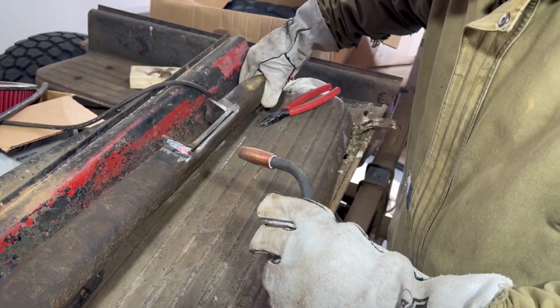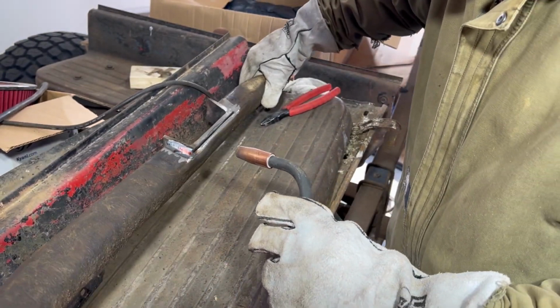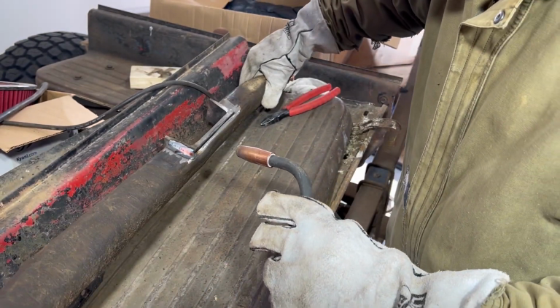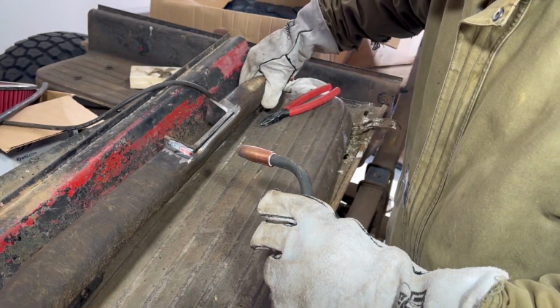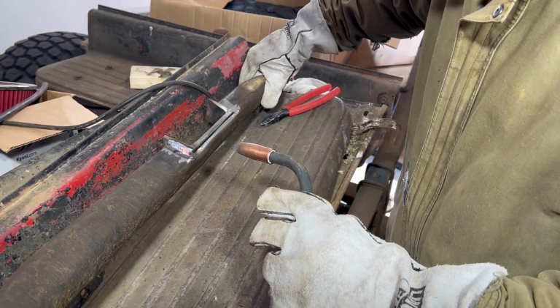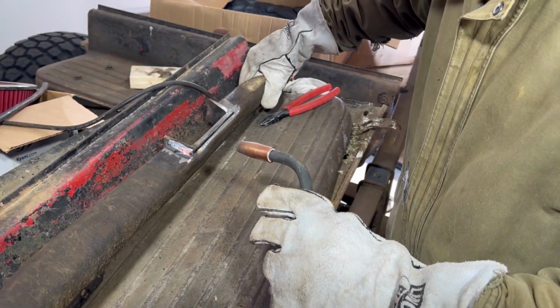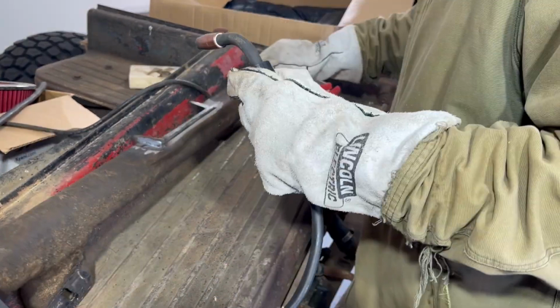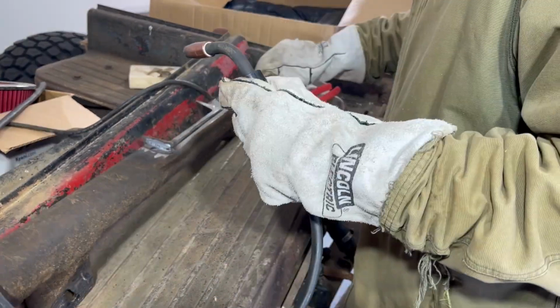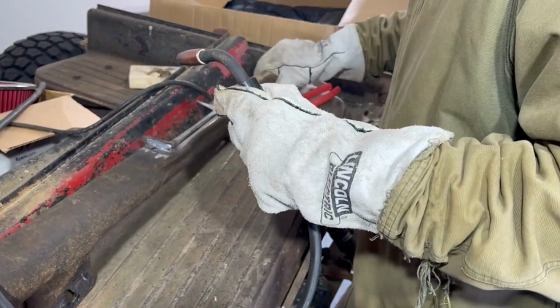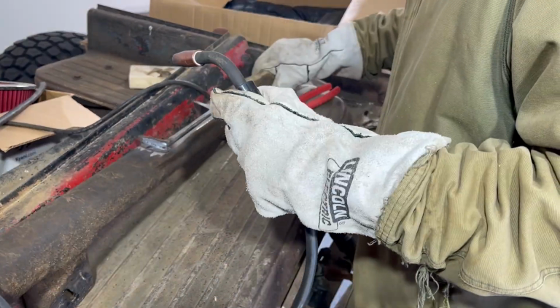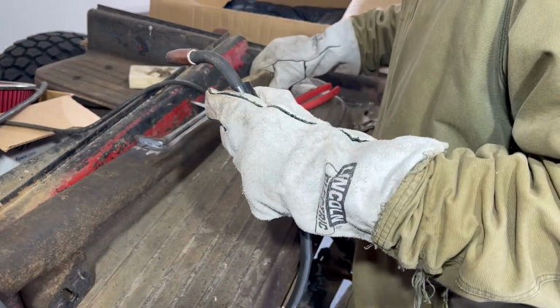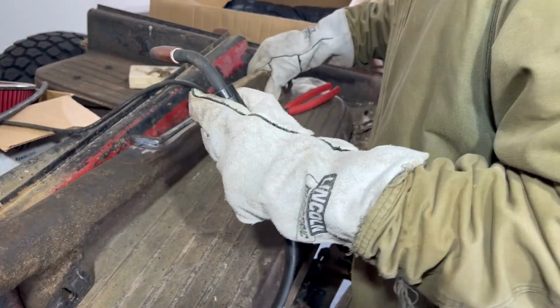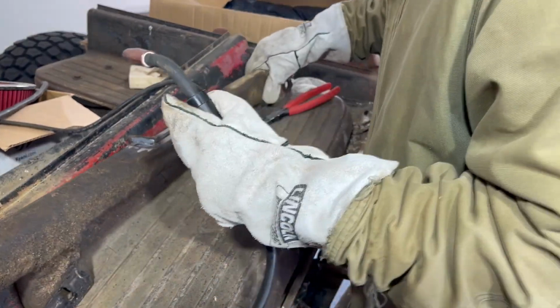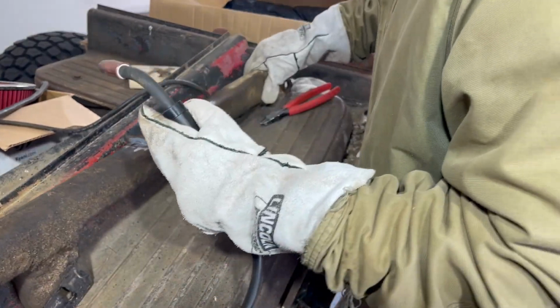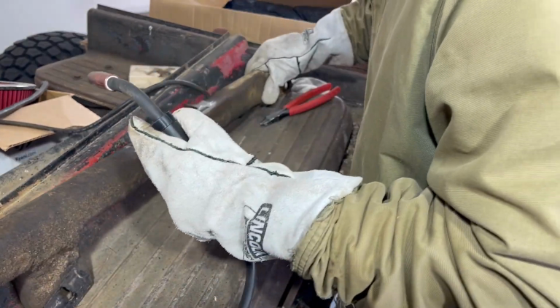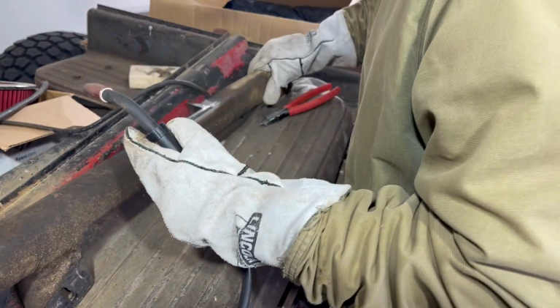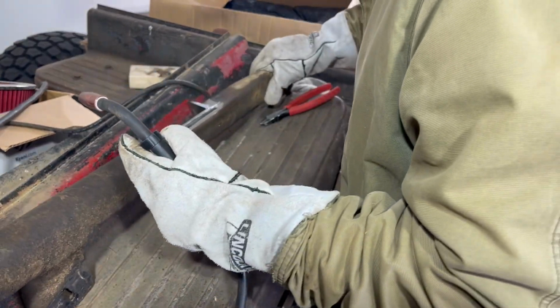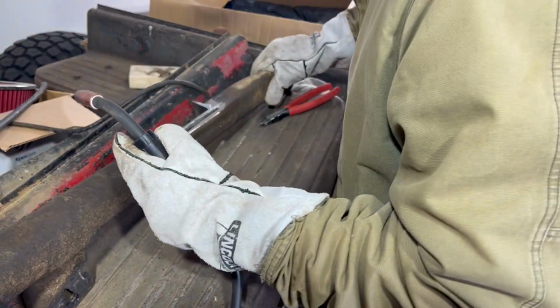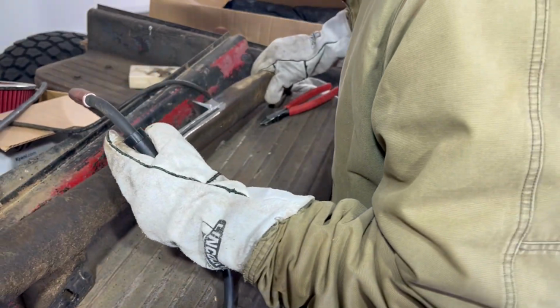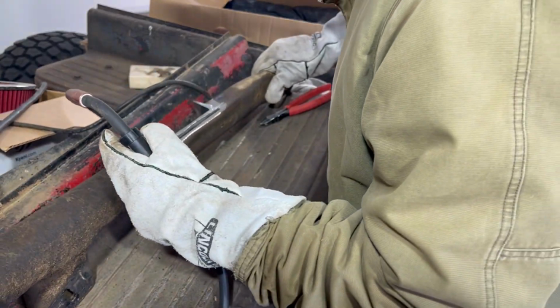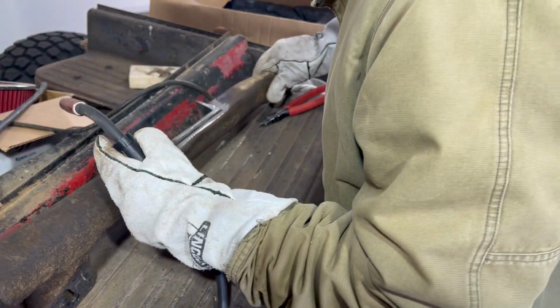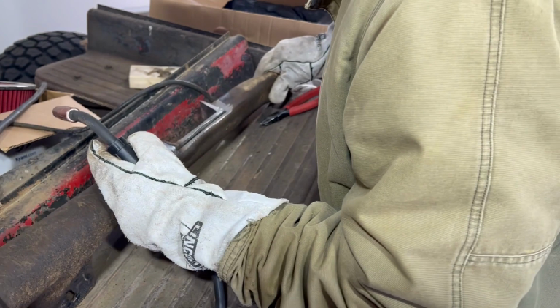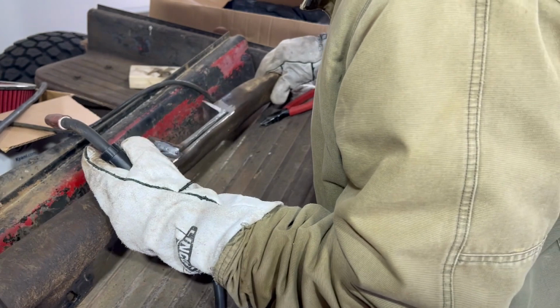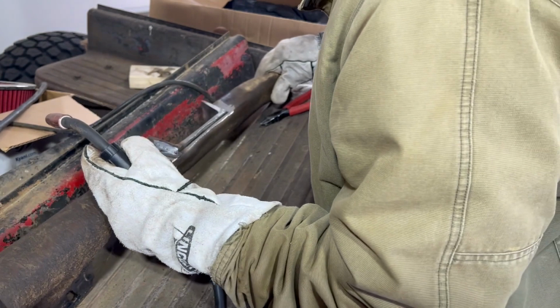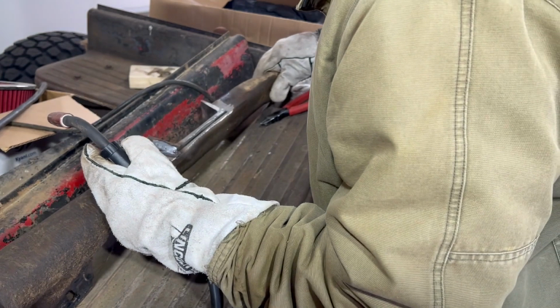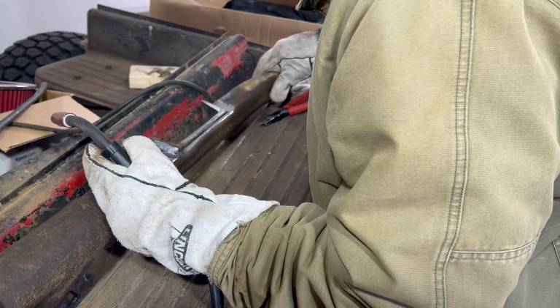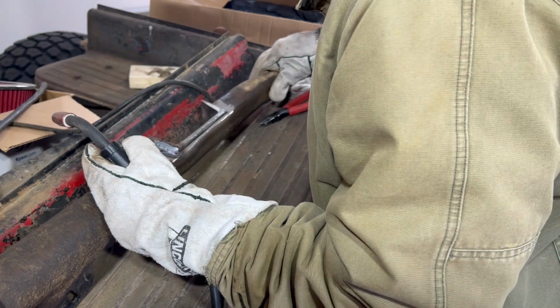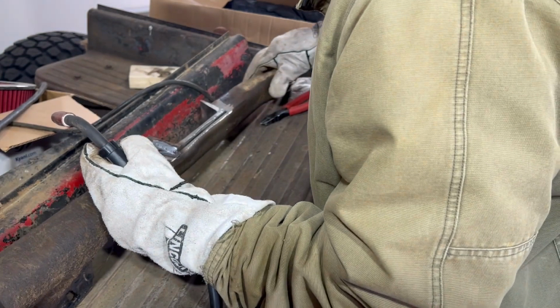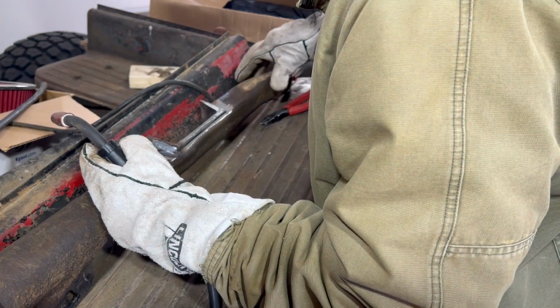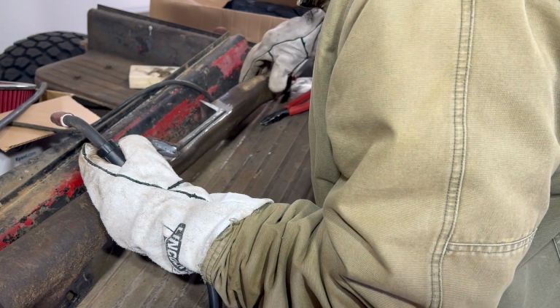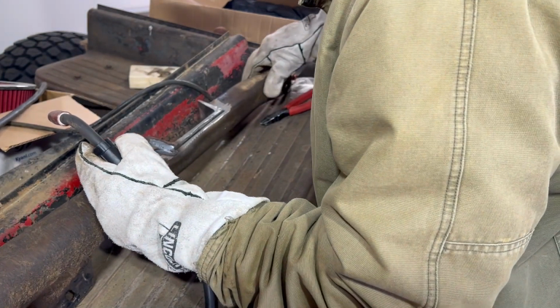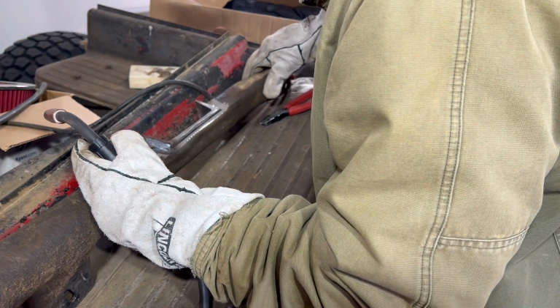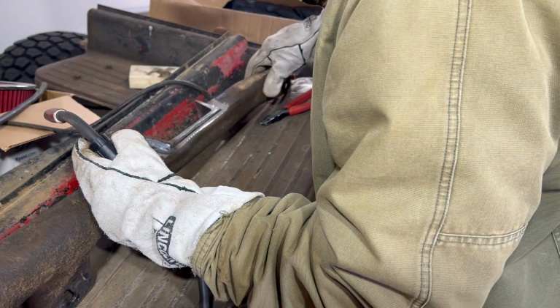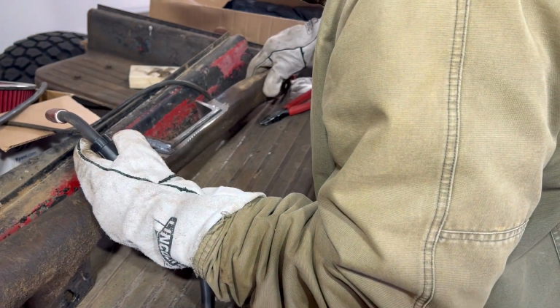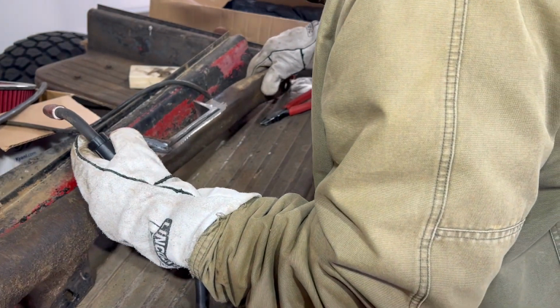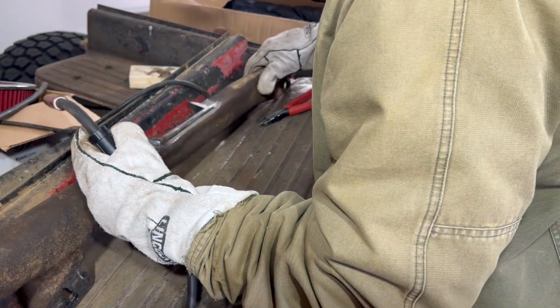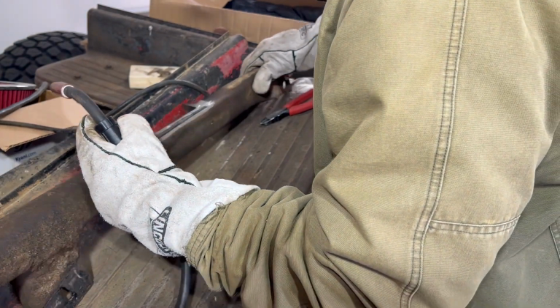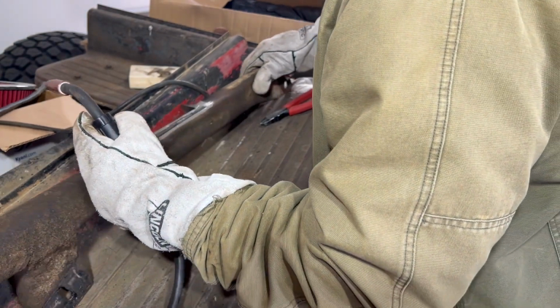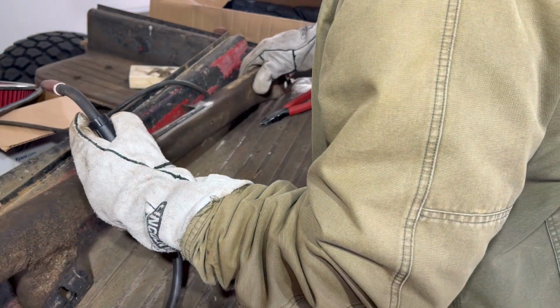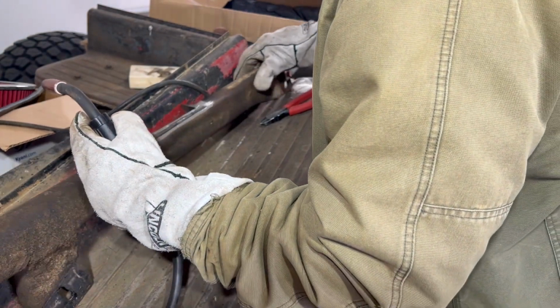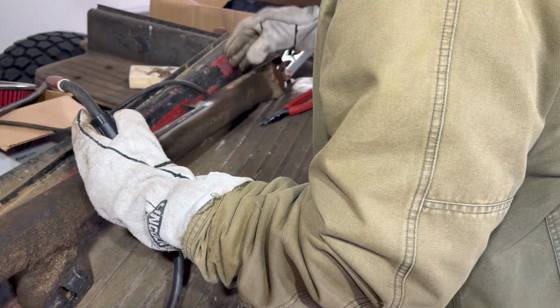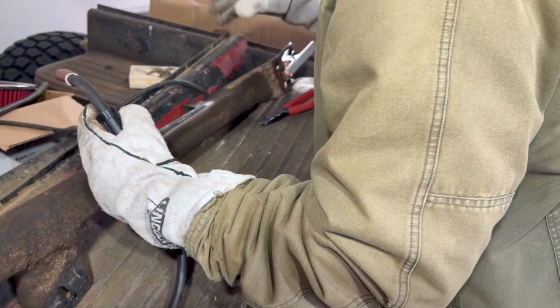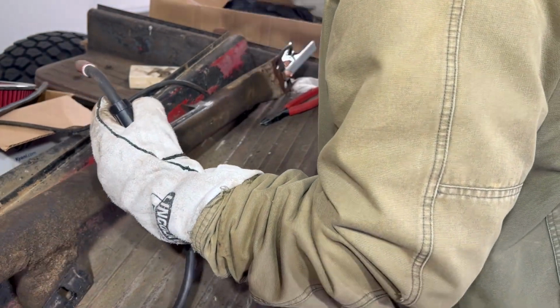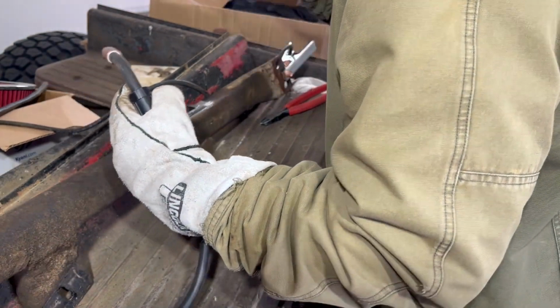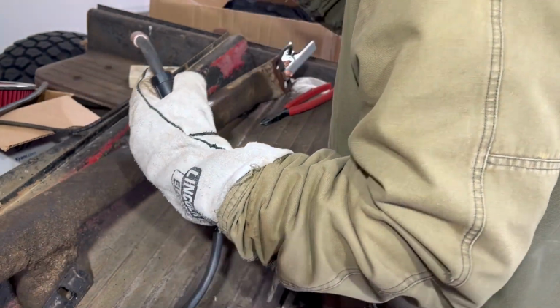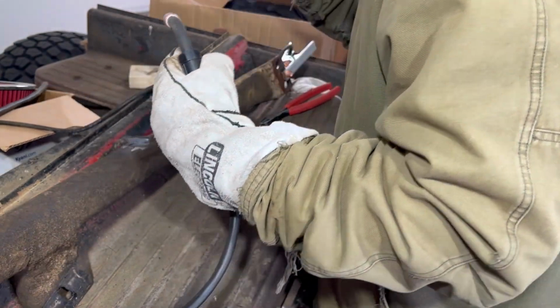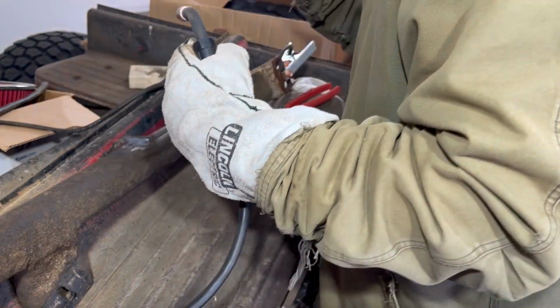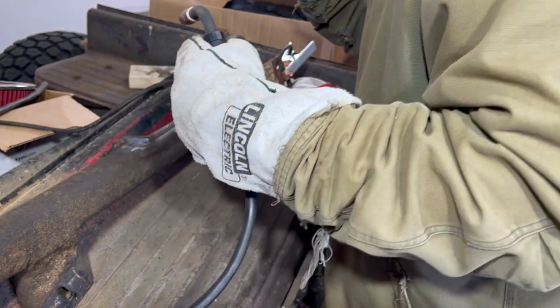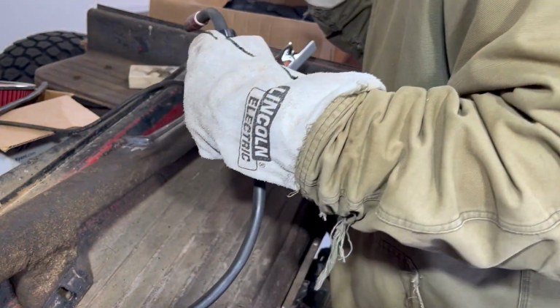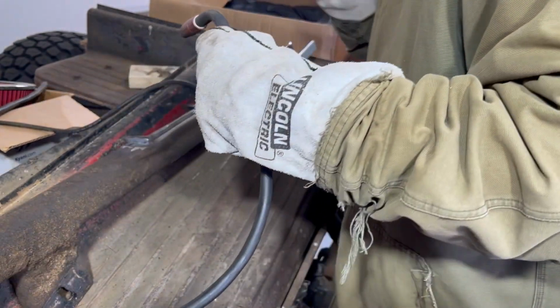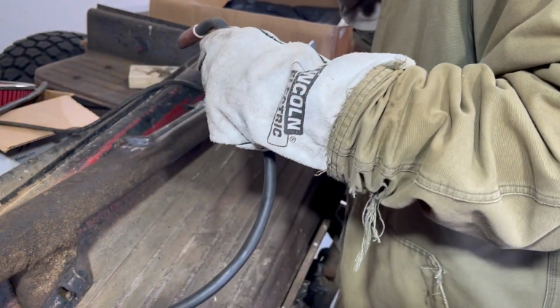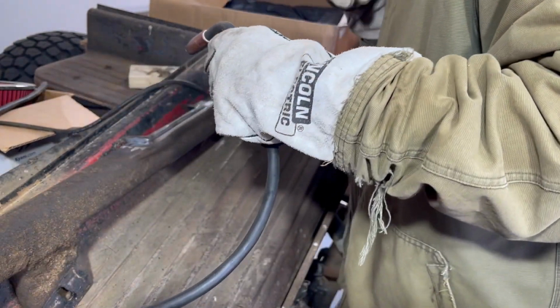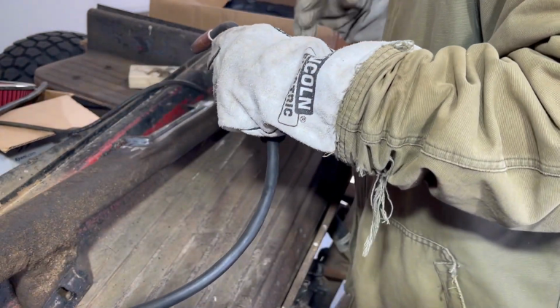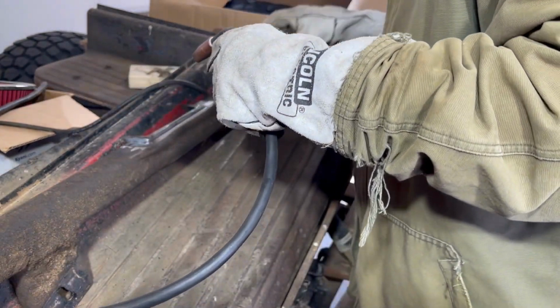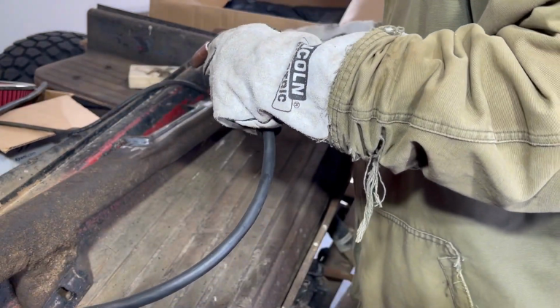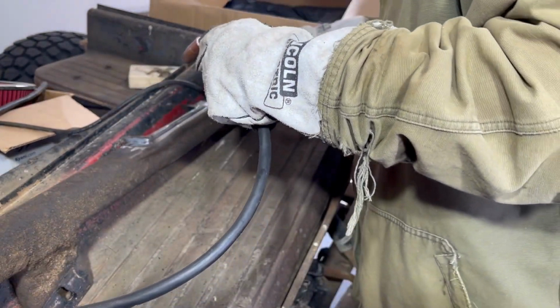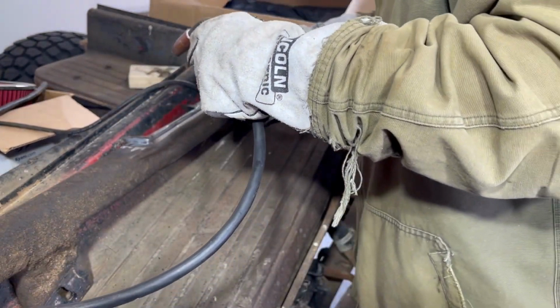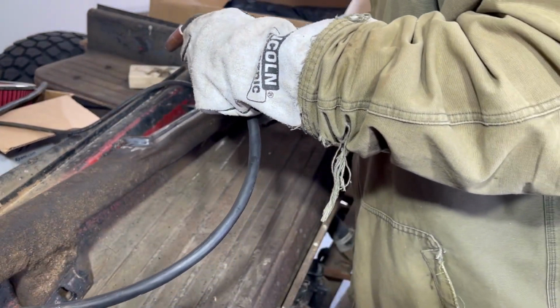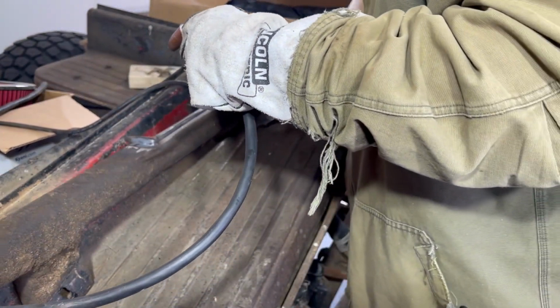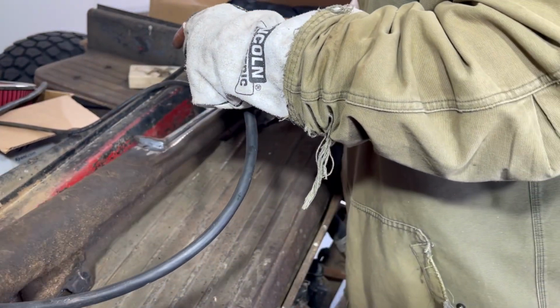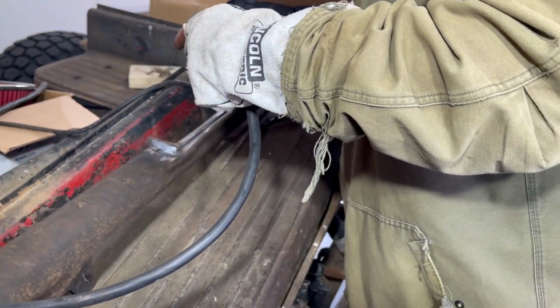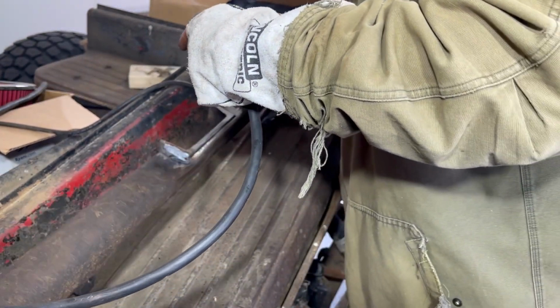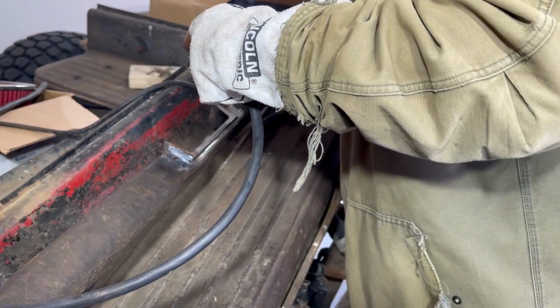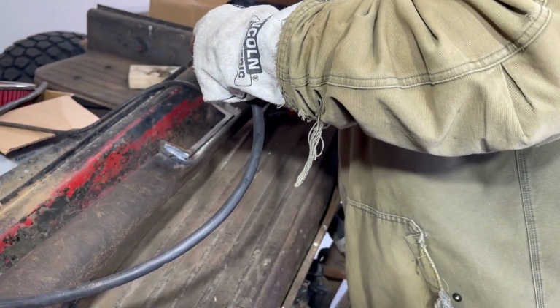Wow. This crossmember is probably going to be worth 180 bucks by the time we're done. I mean, it's old — it's about time it started falling apart anyway.